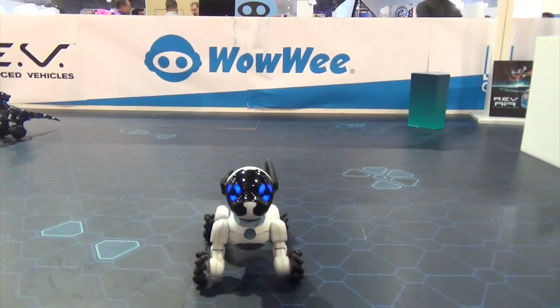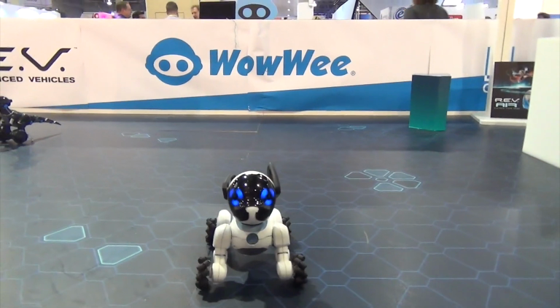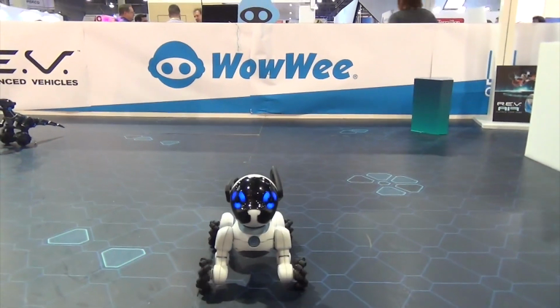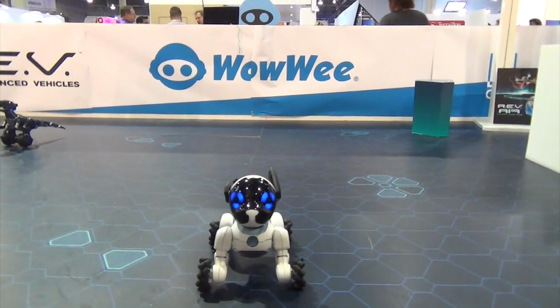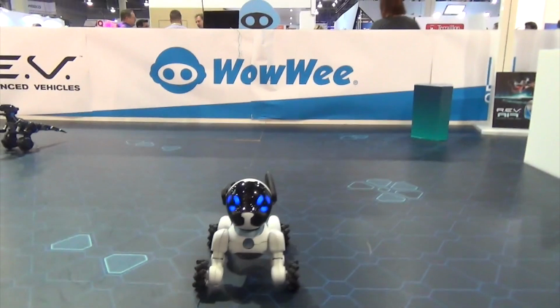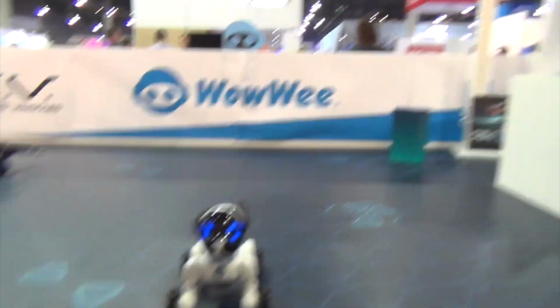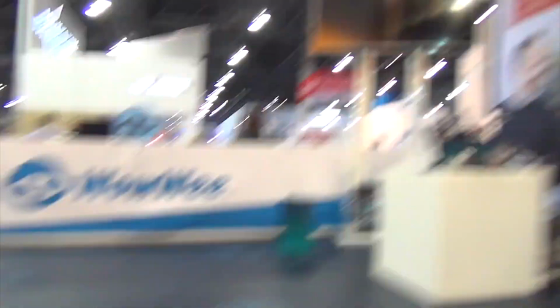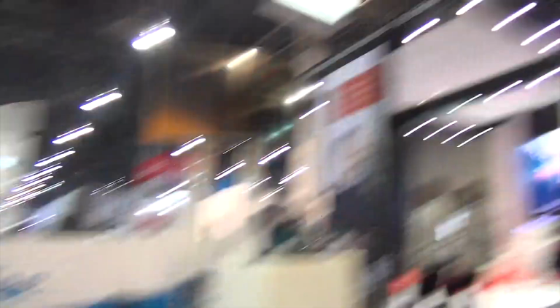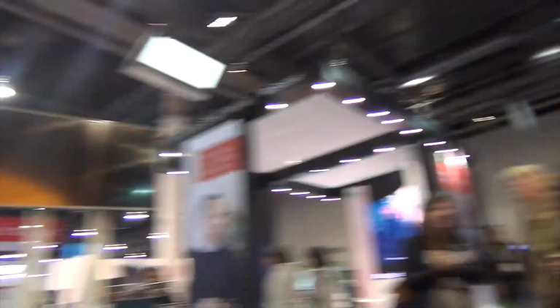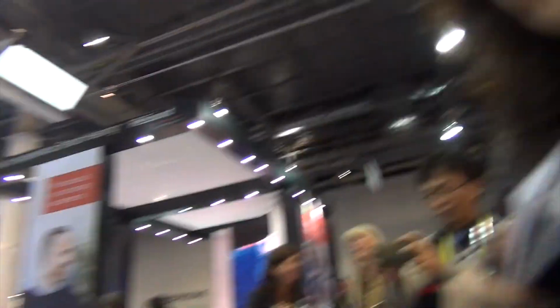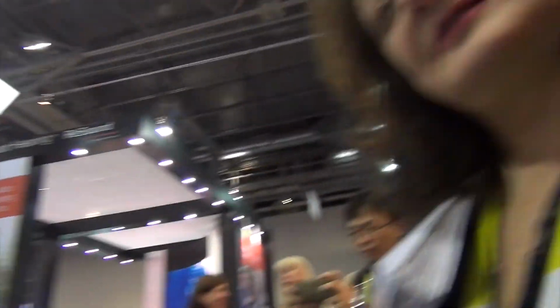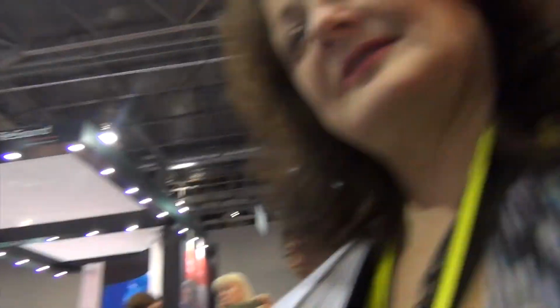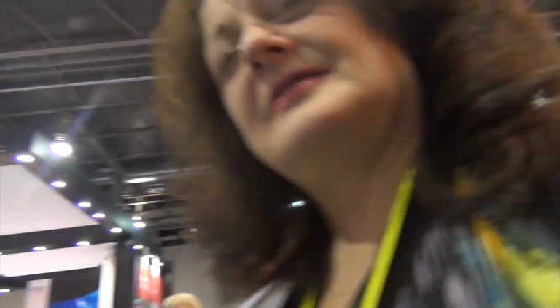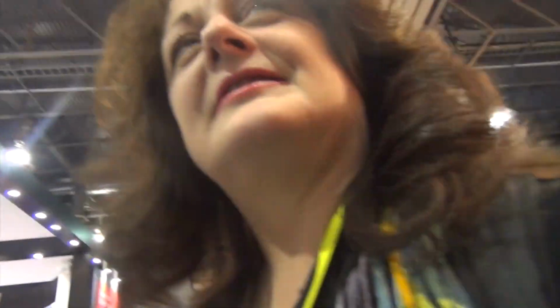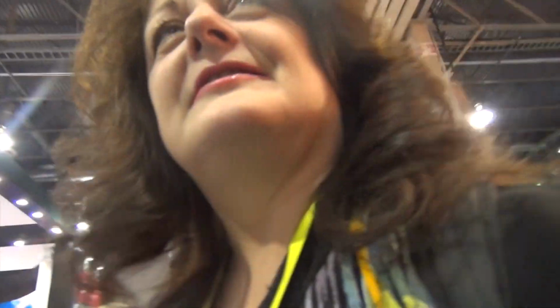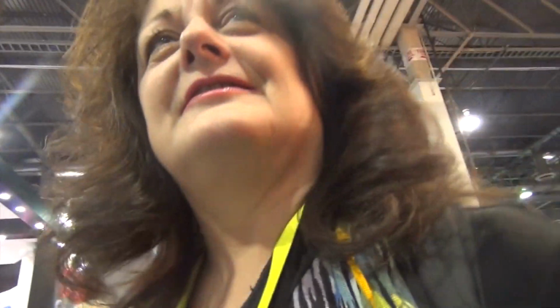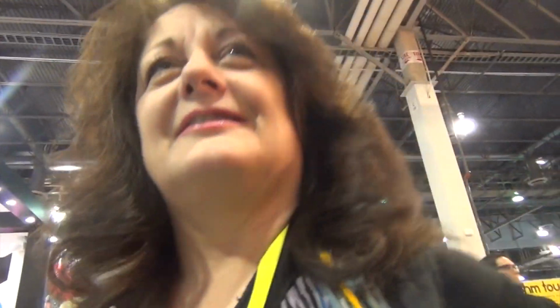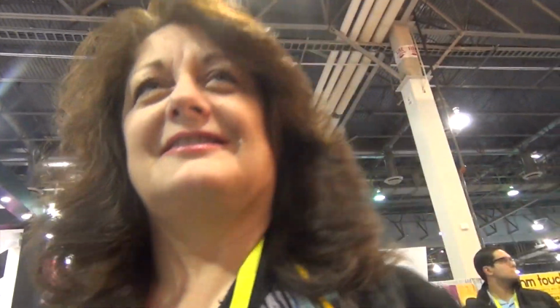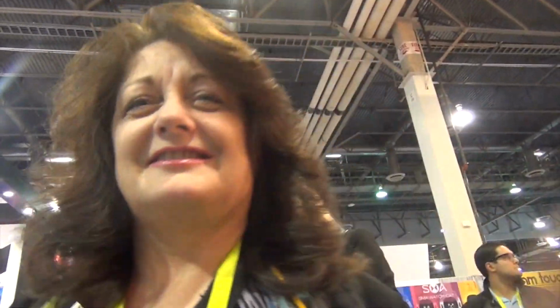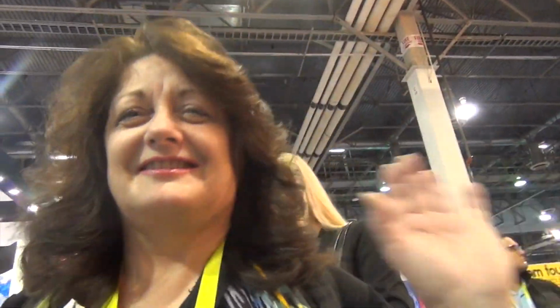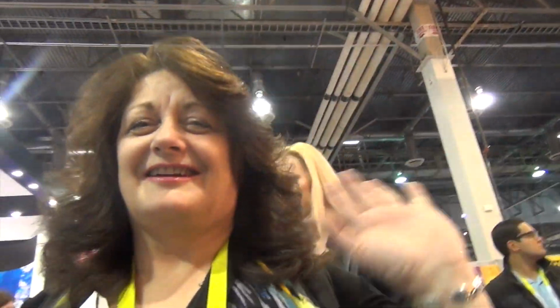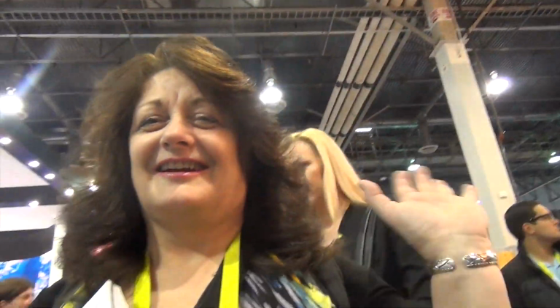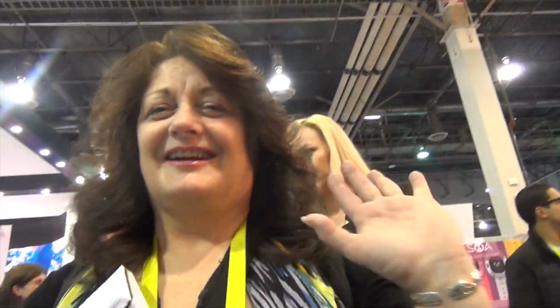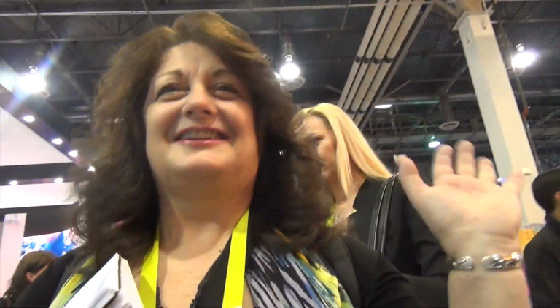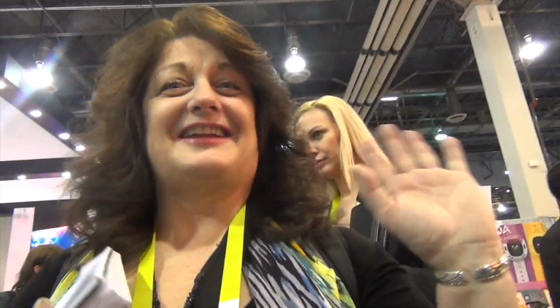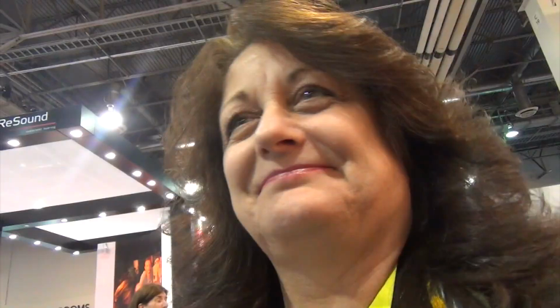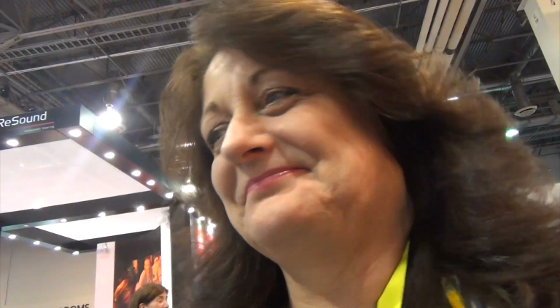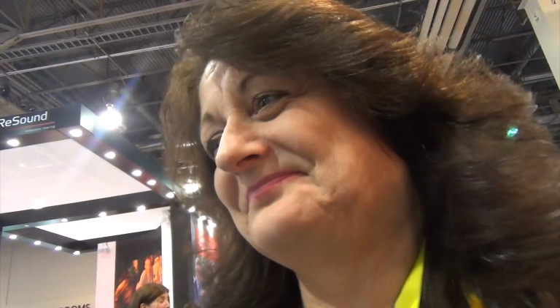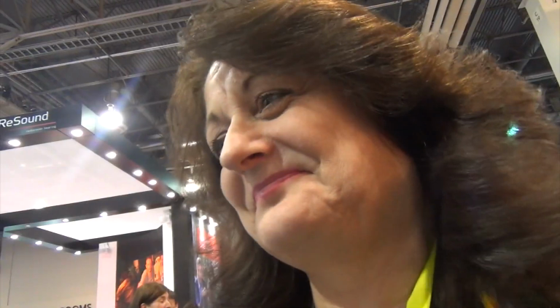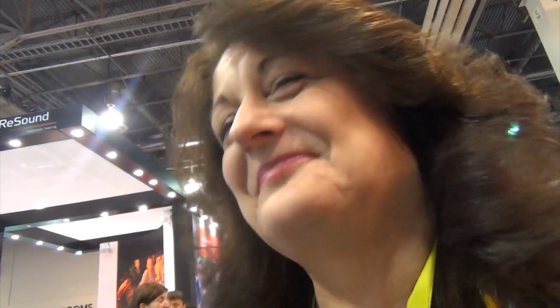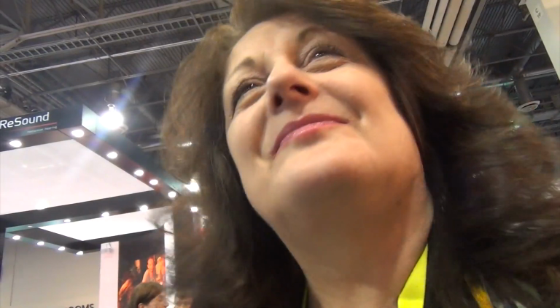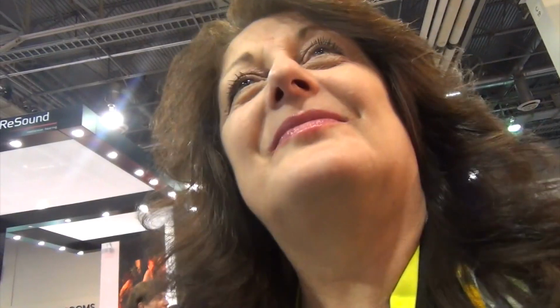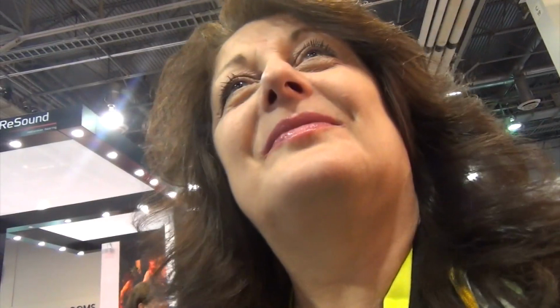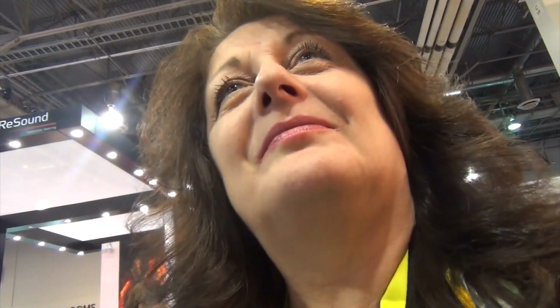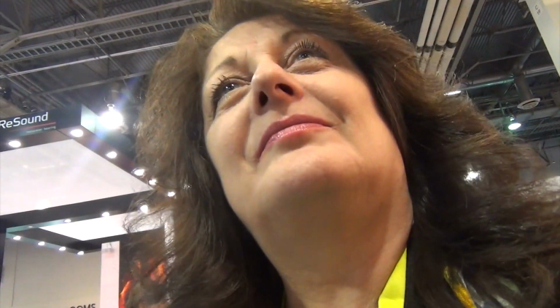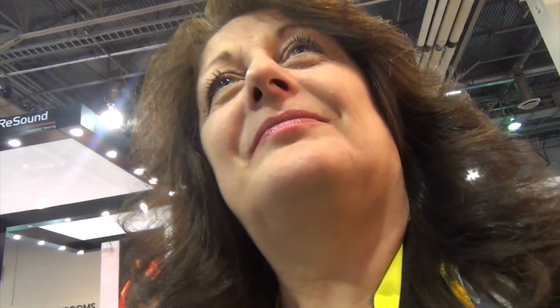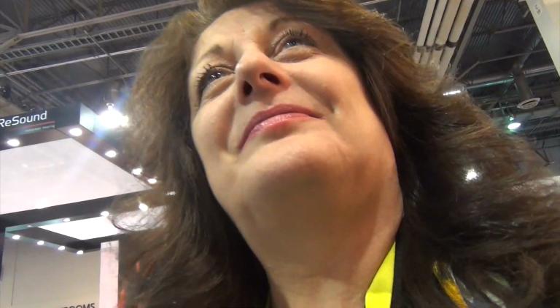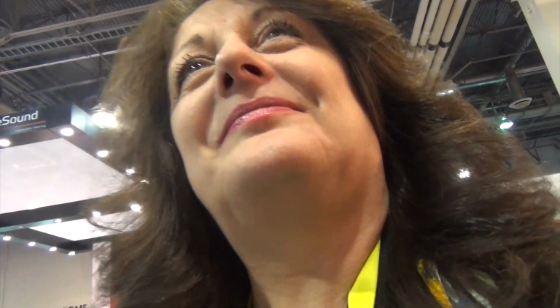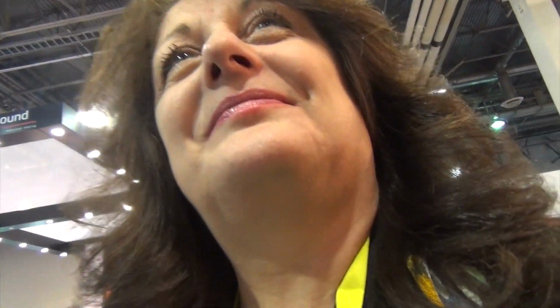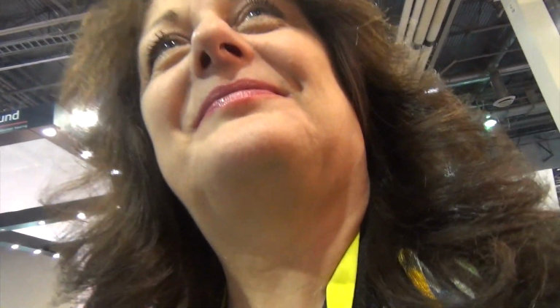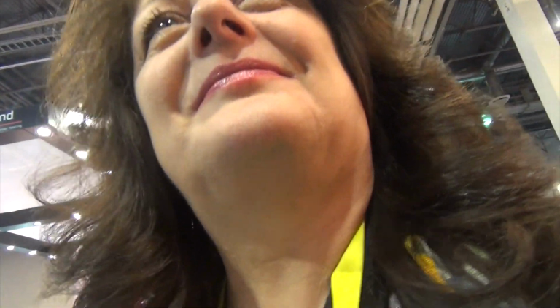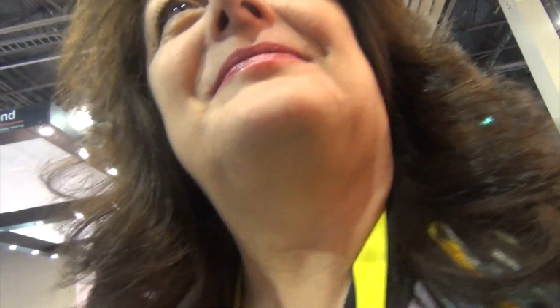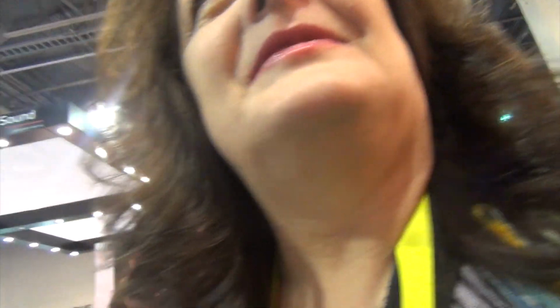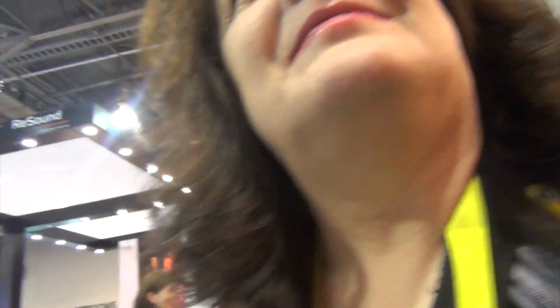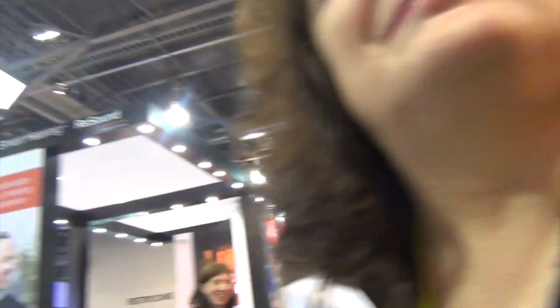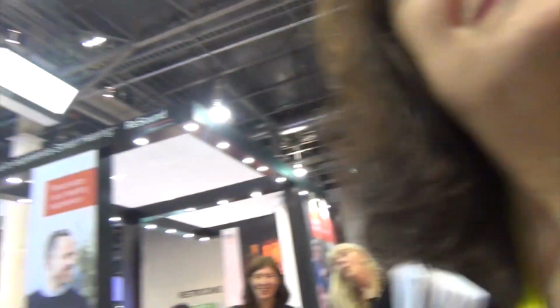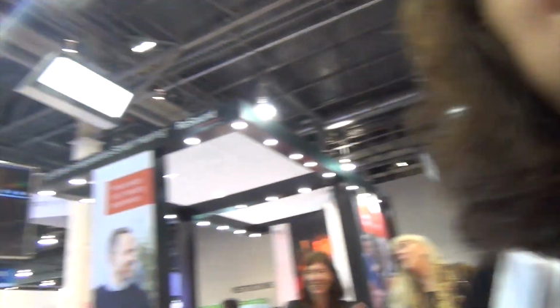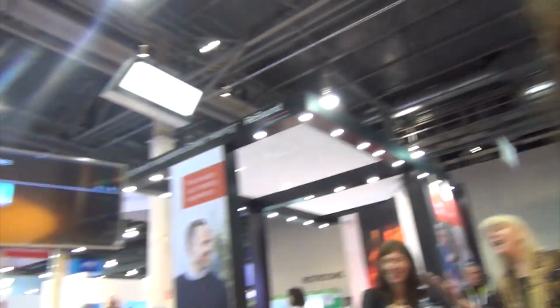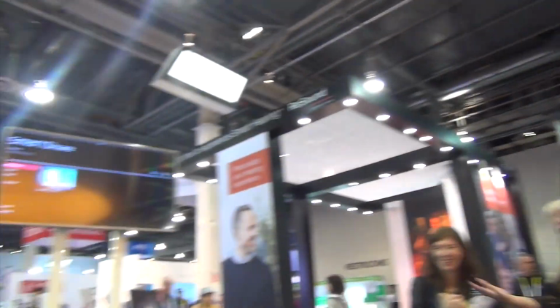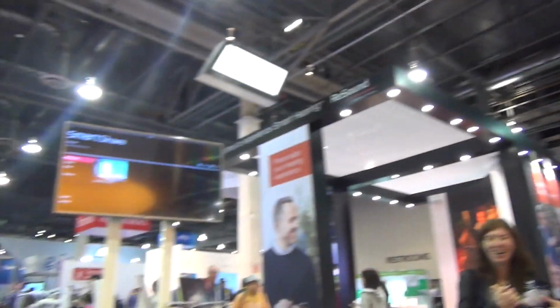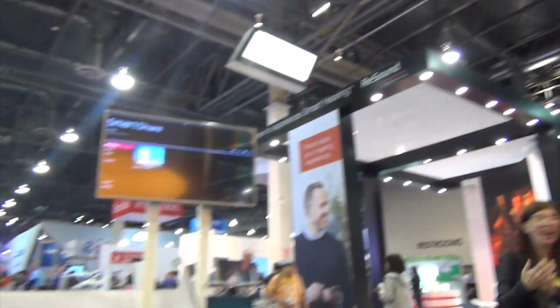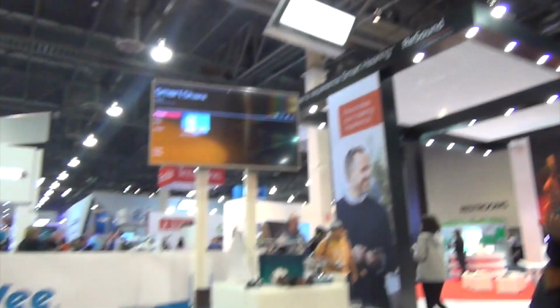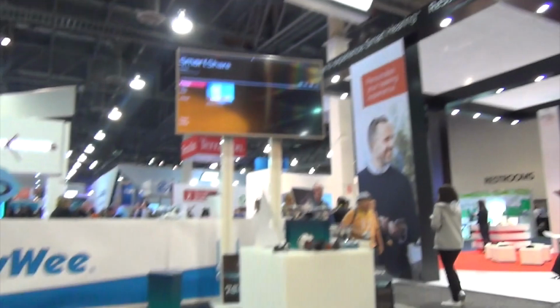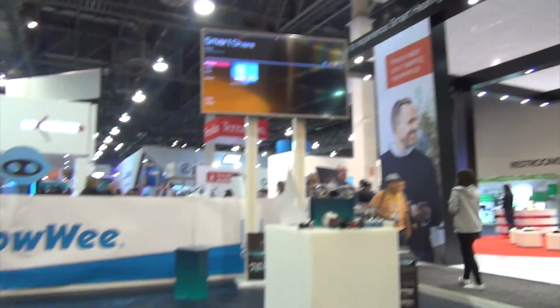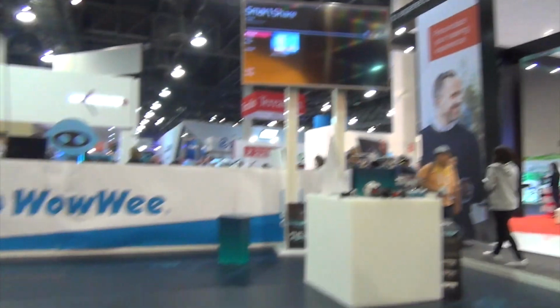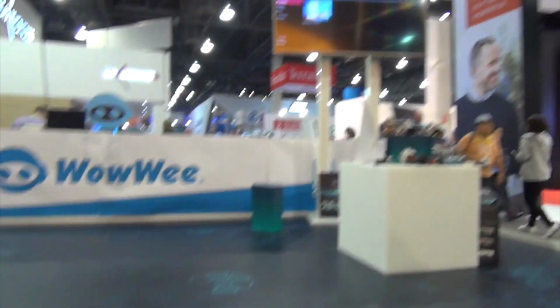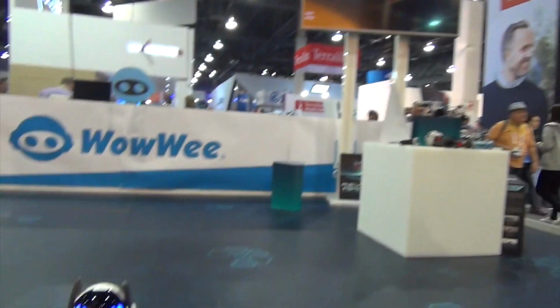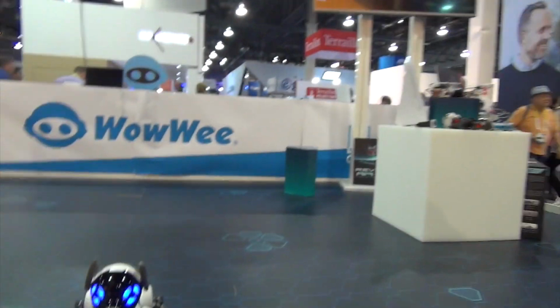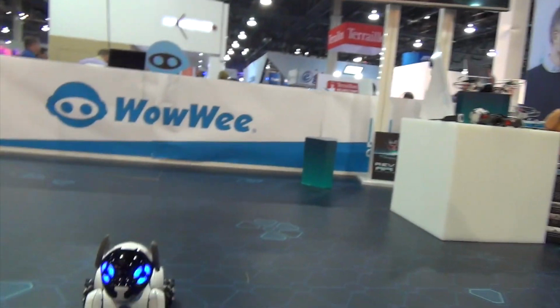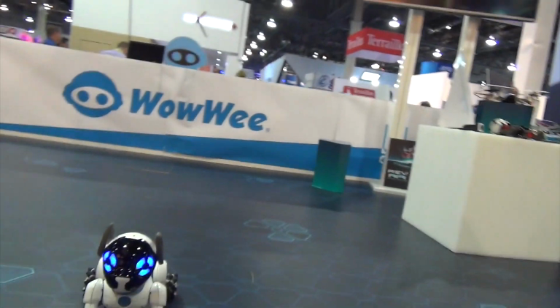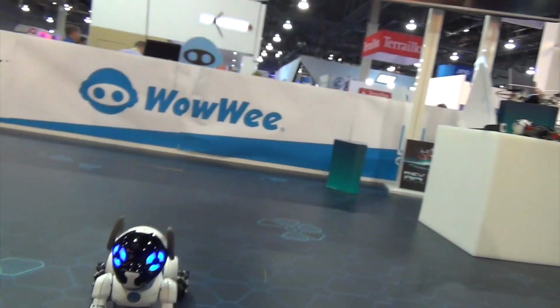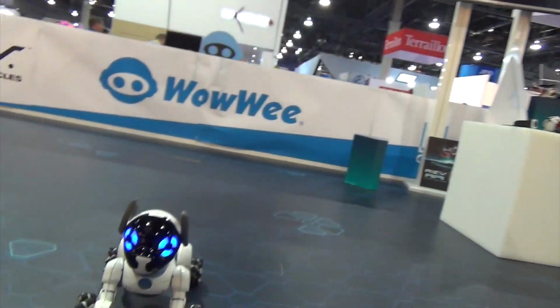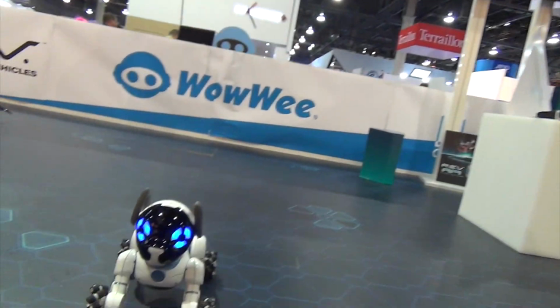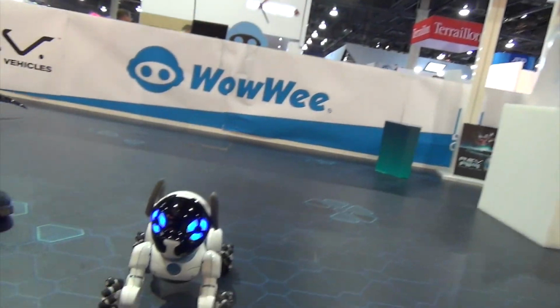By the way, this is Renee Rice, Toy Trends Expert. You'll see Renee at Toy Fair every year, on the Jumbo Street.